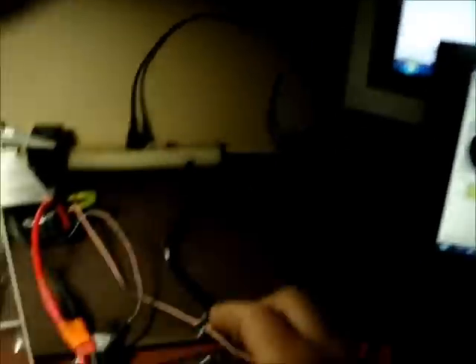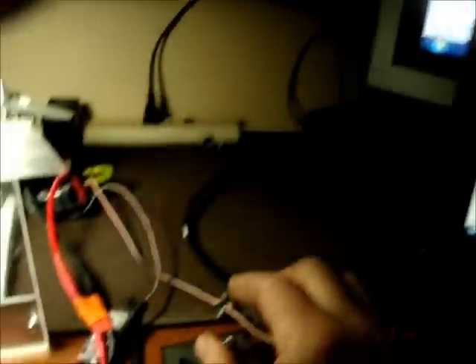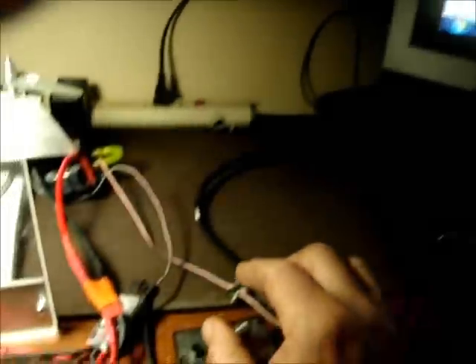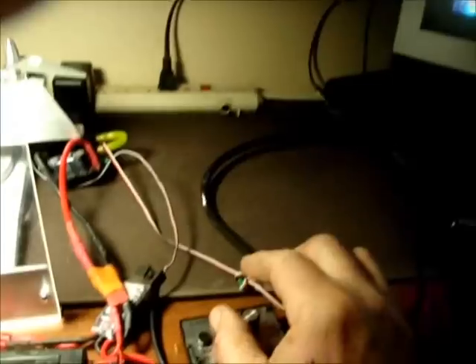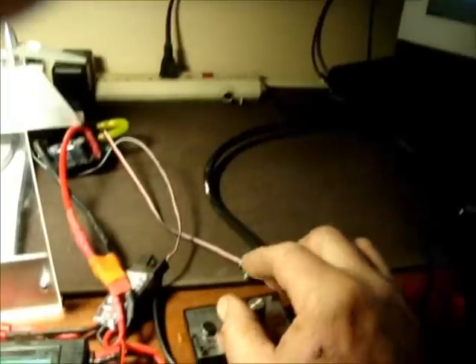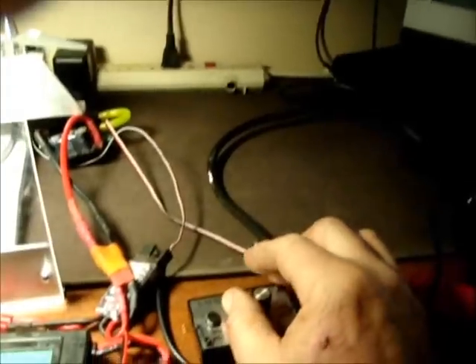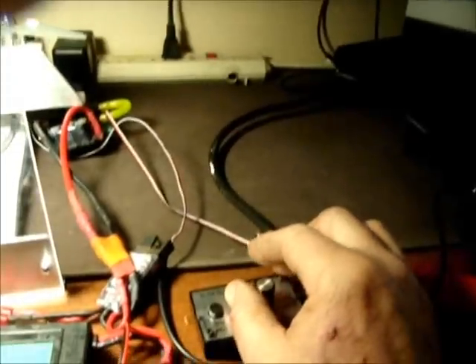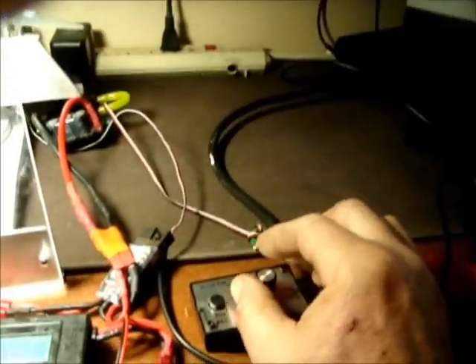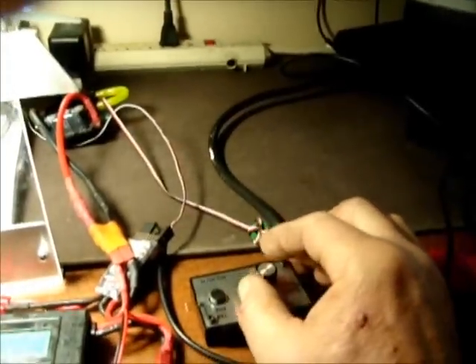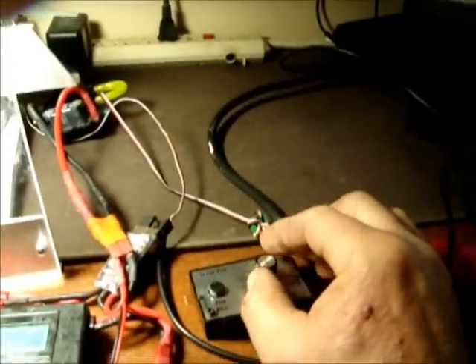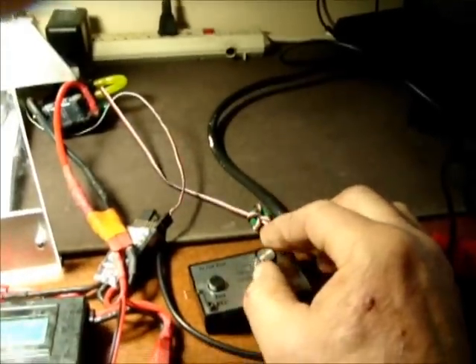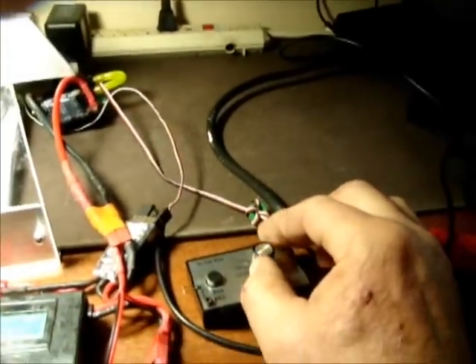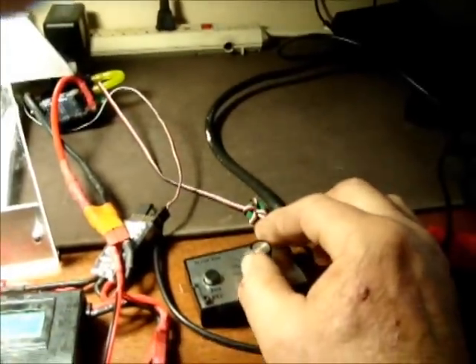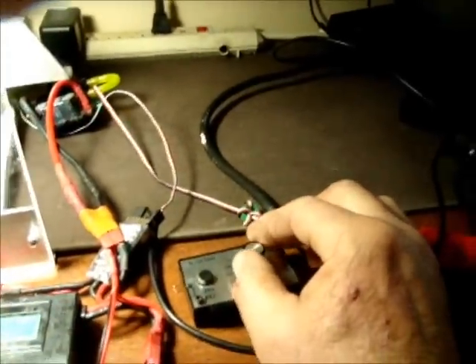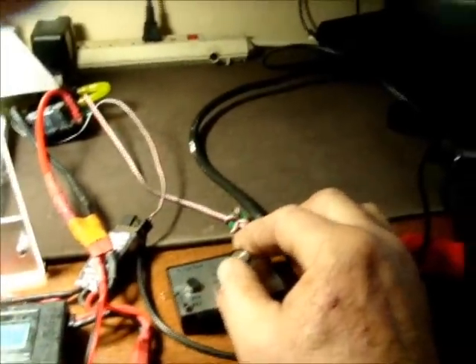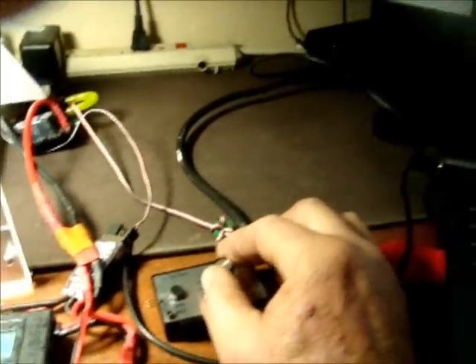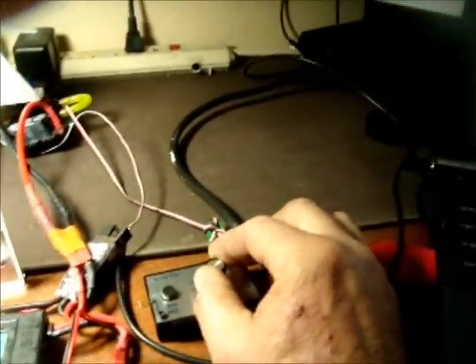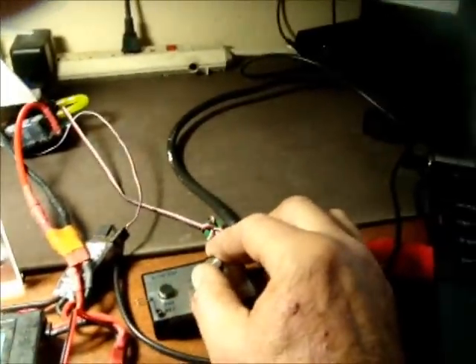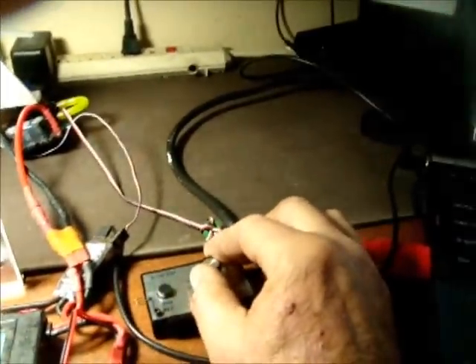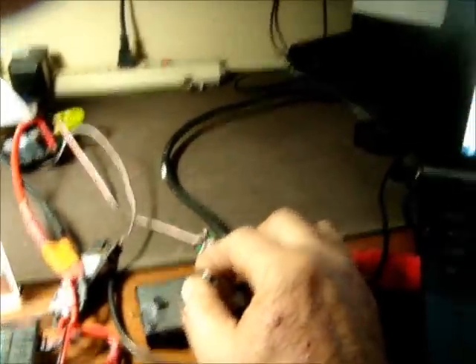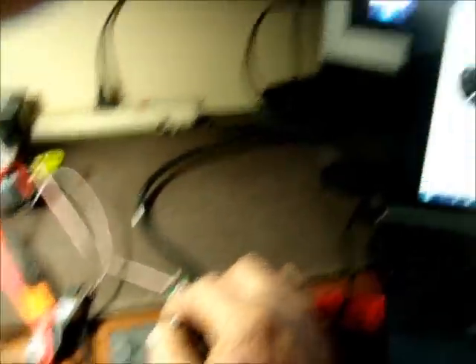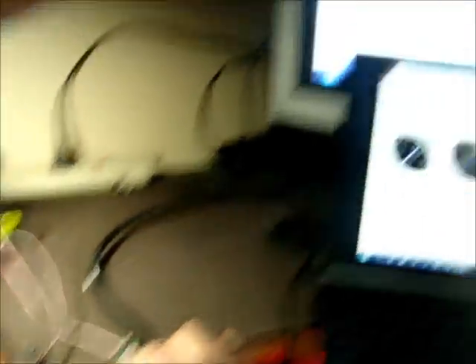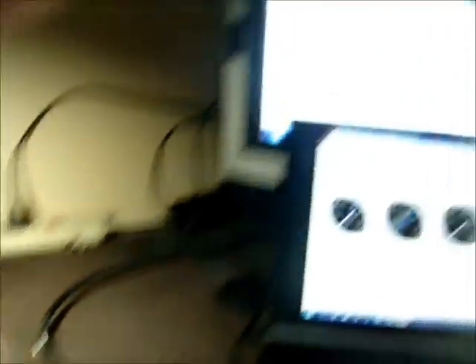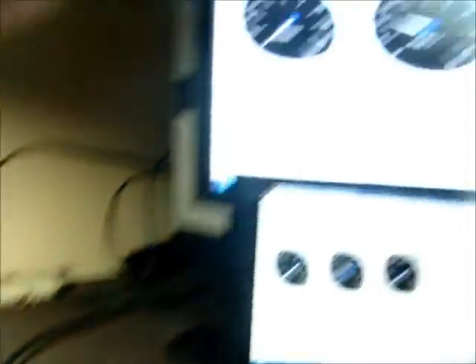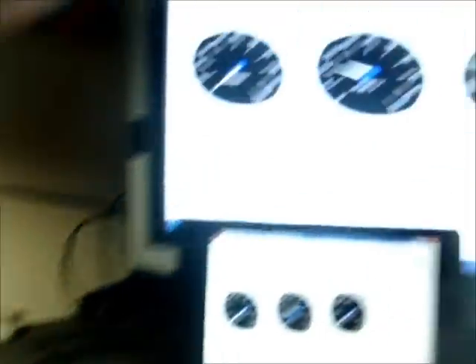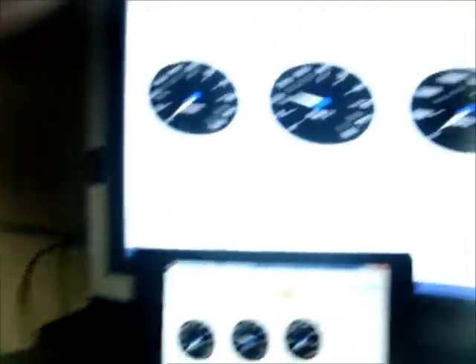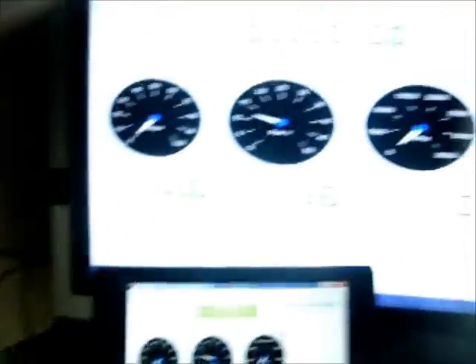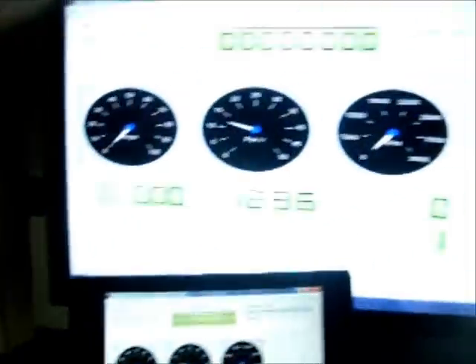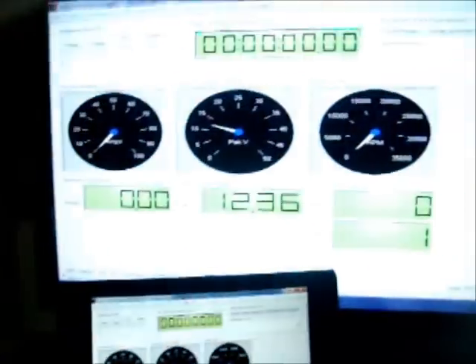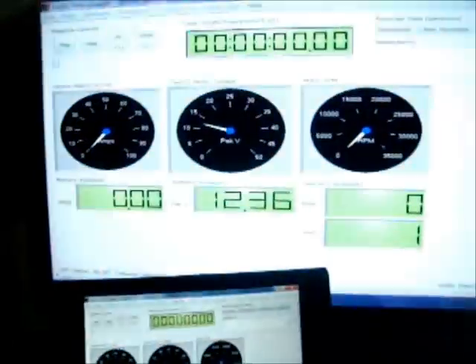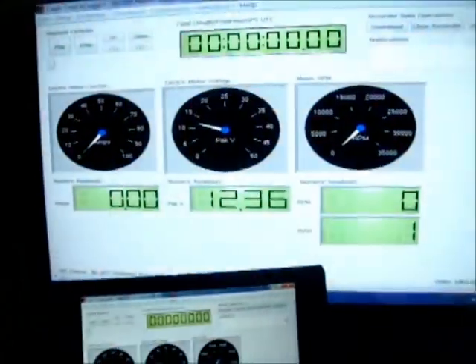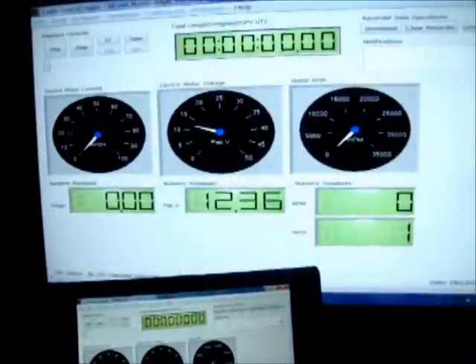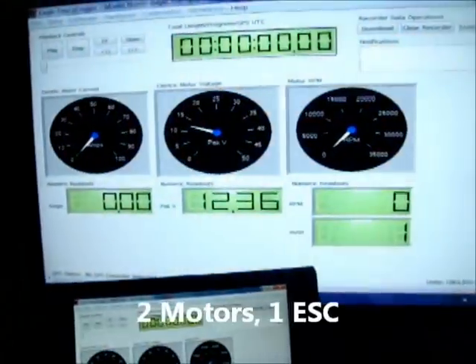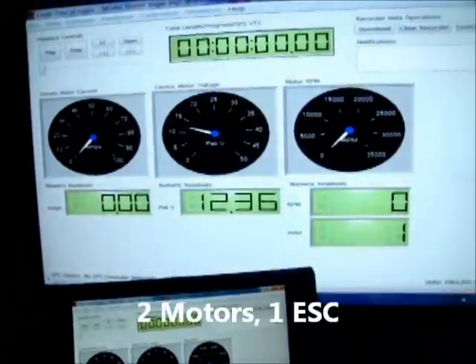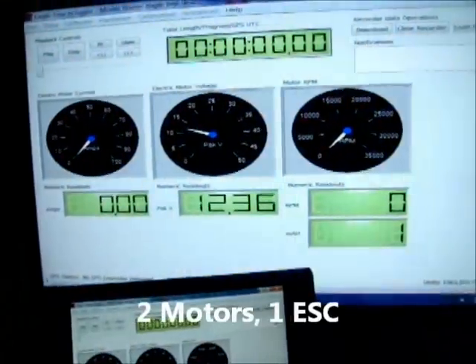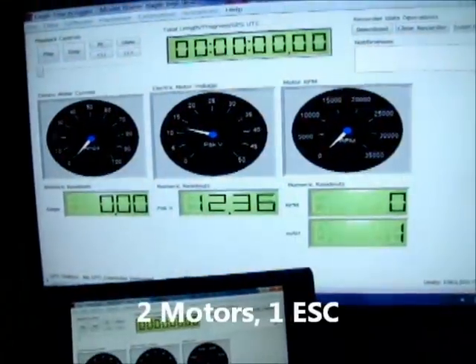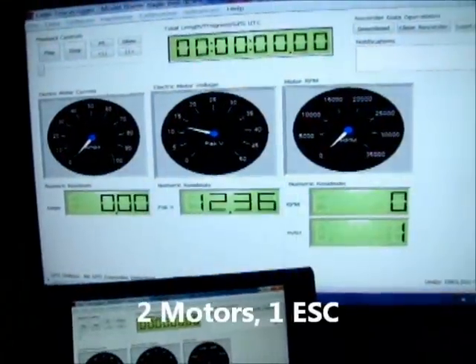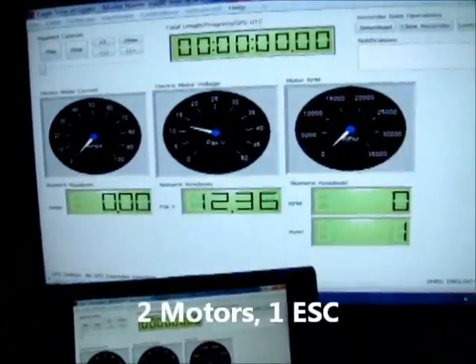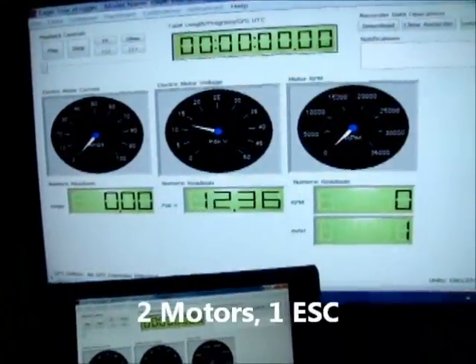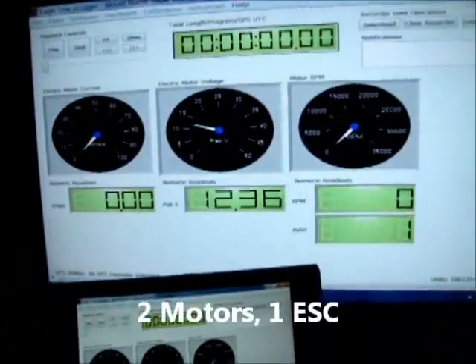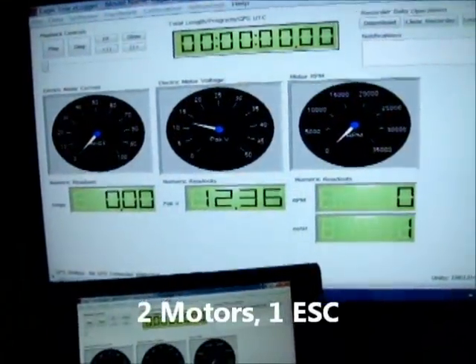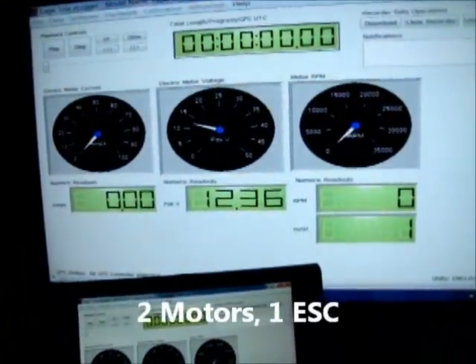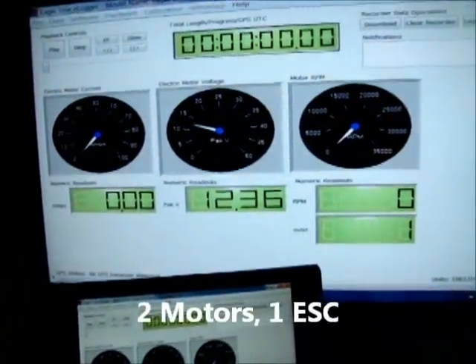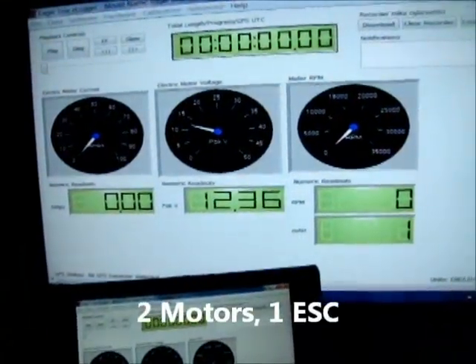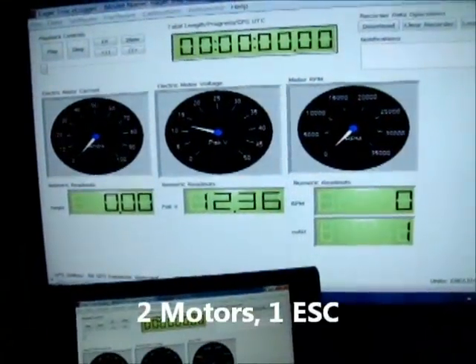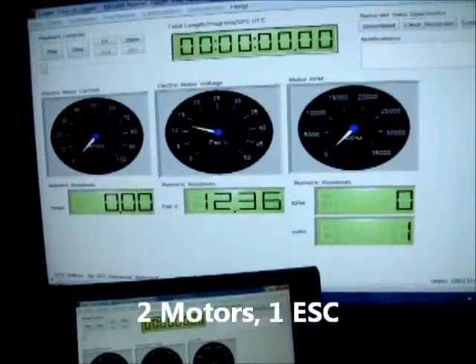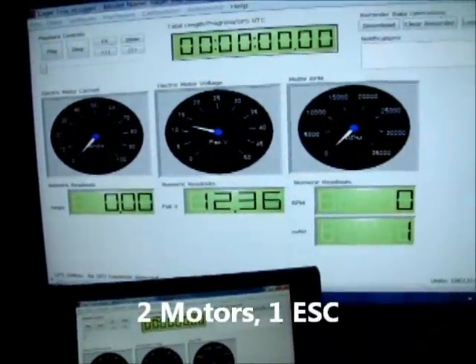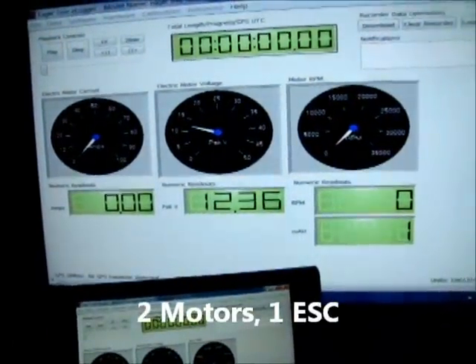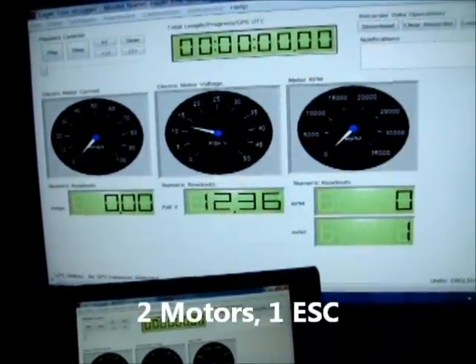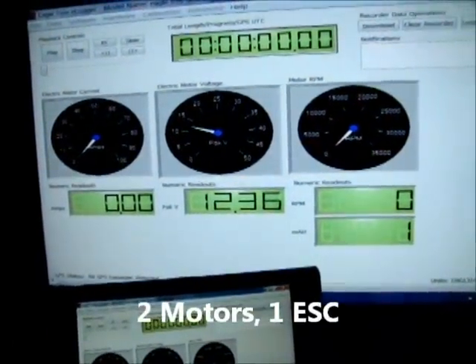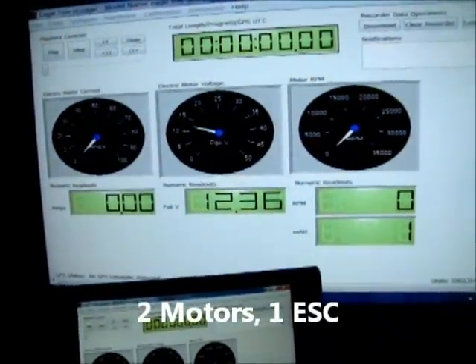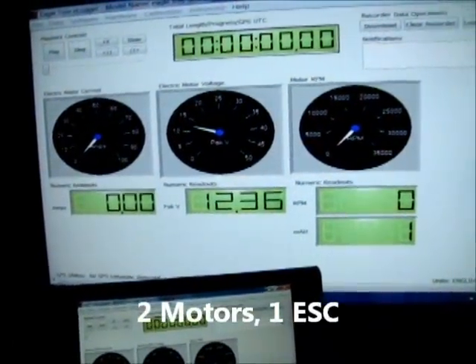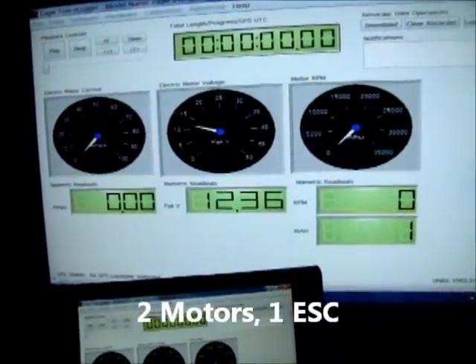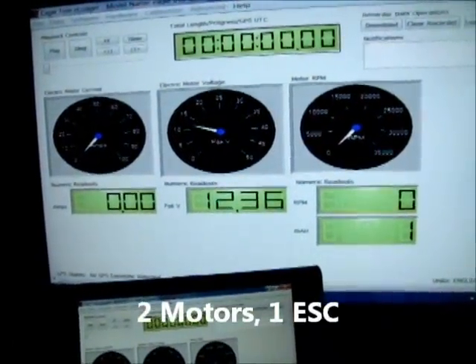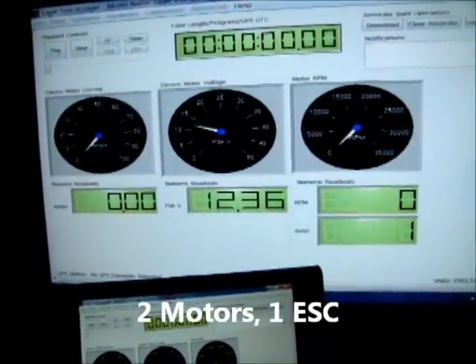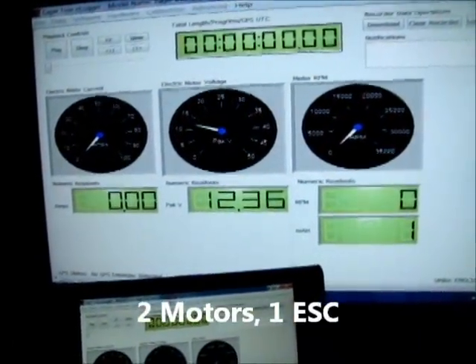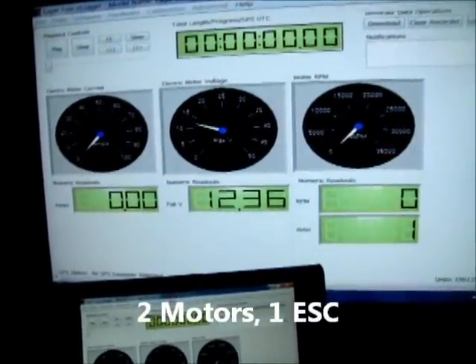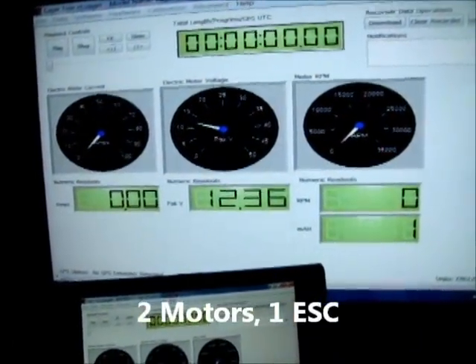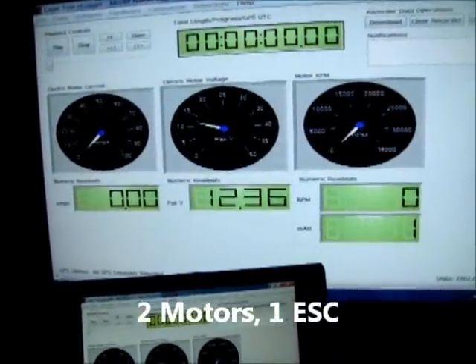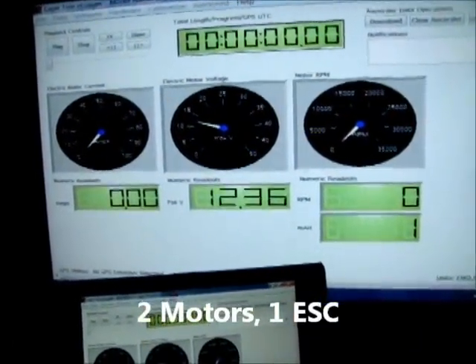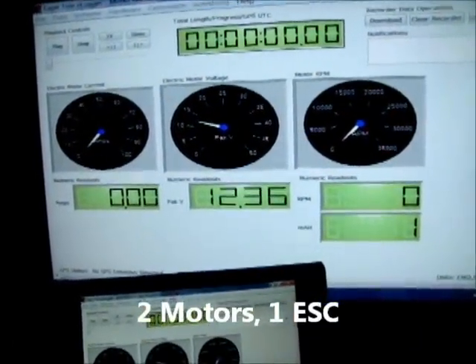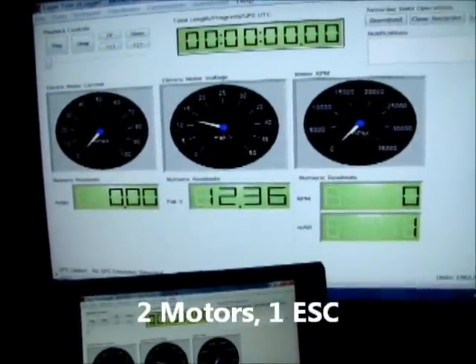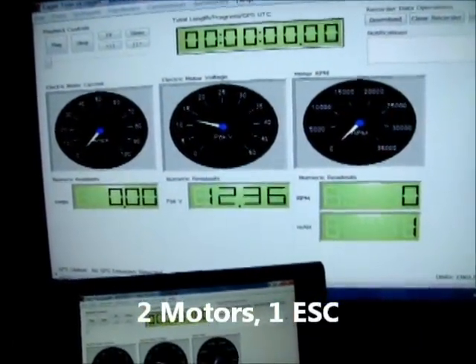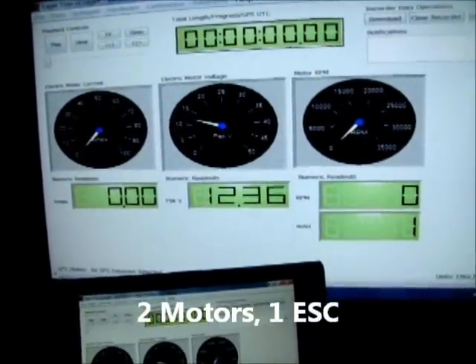Again, I'll crank up the RPMs. Let's start slow.